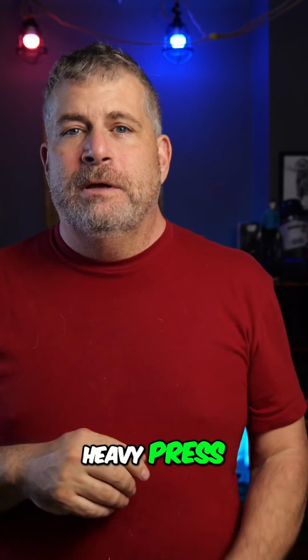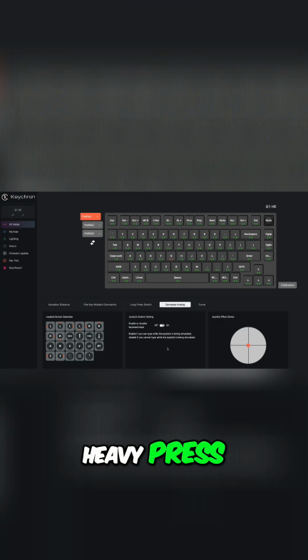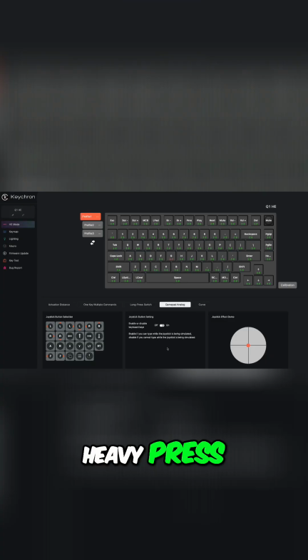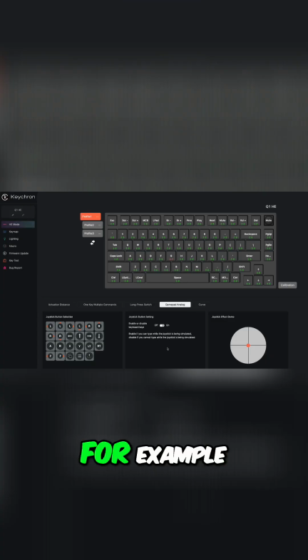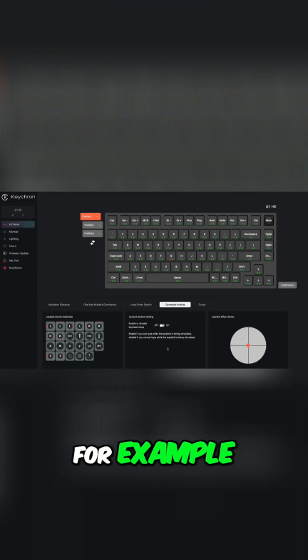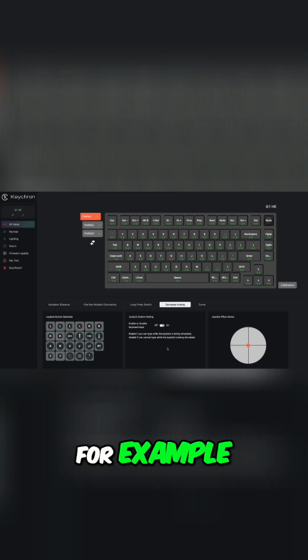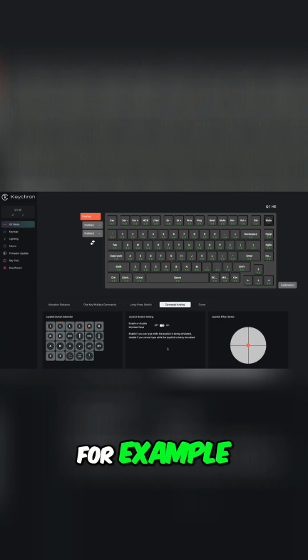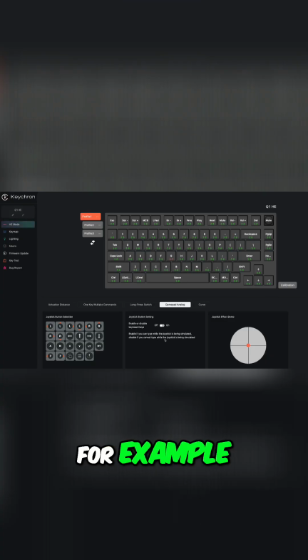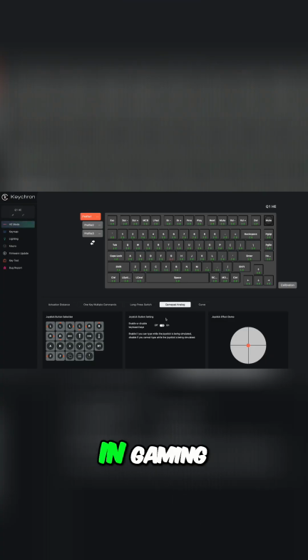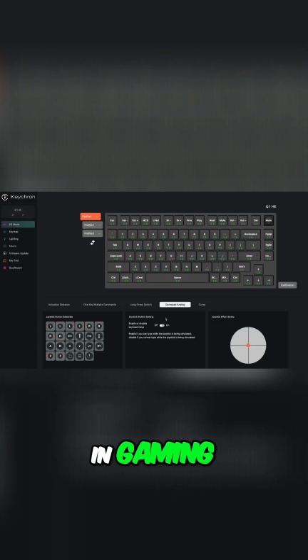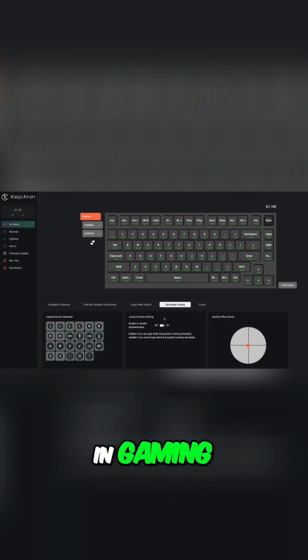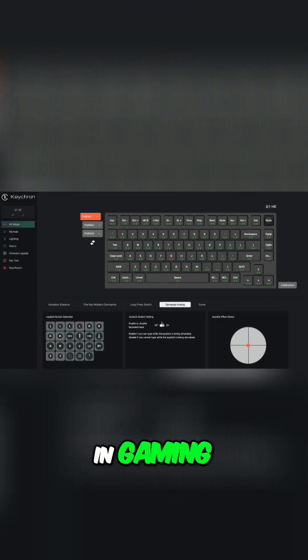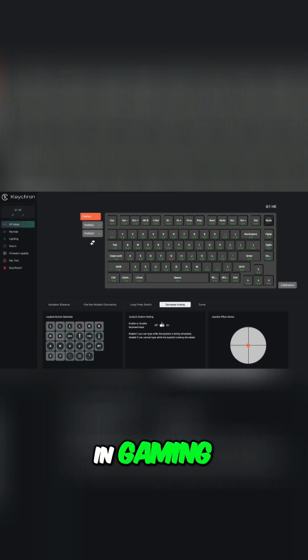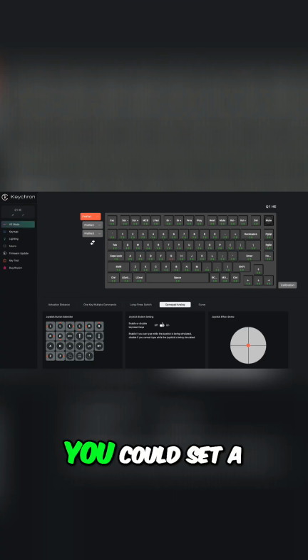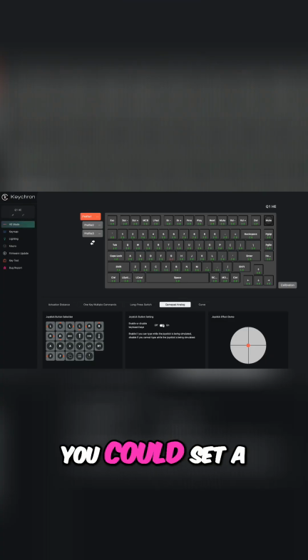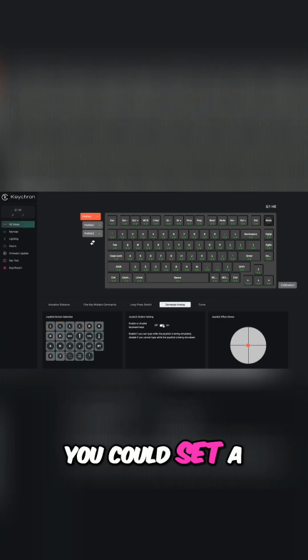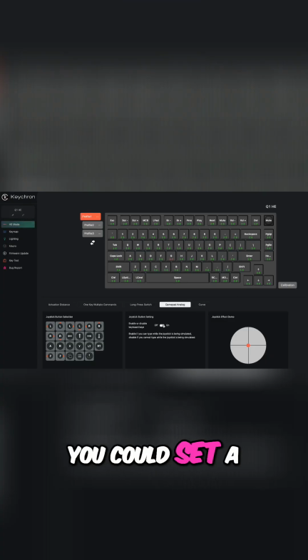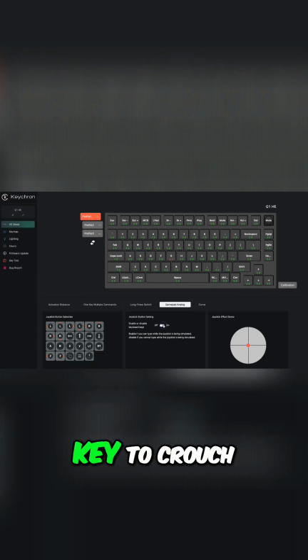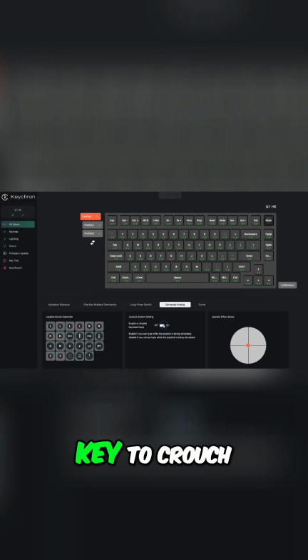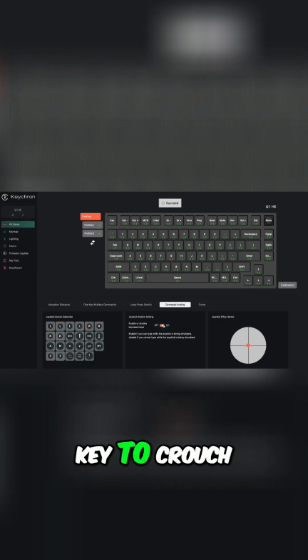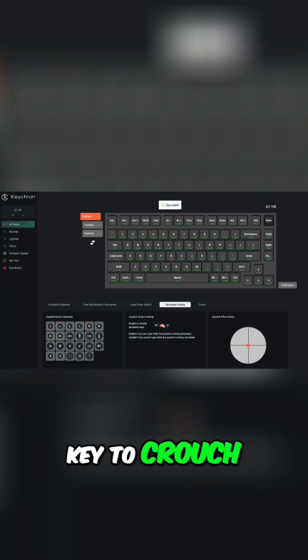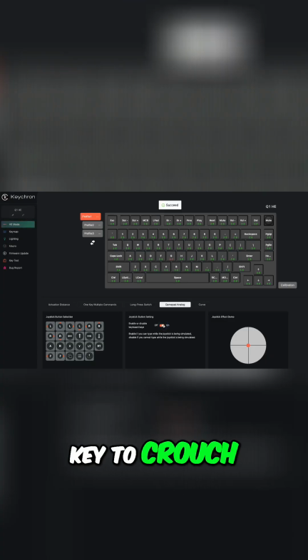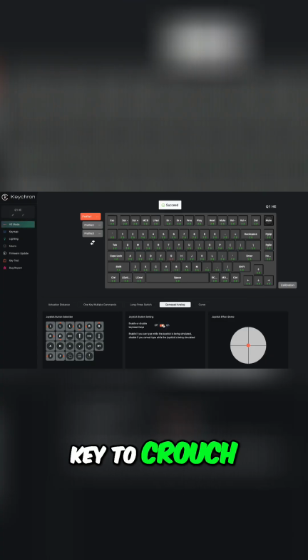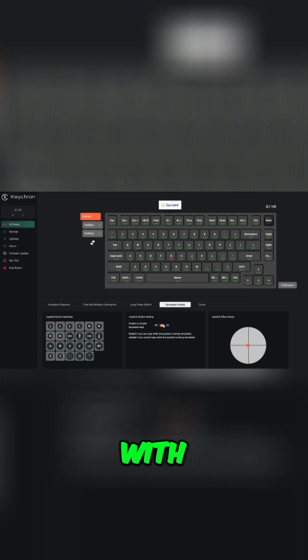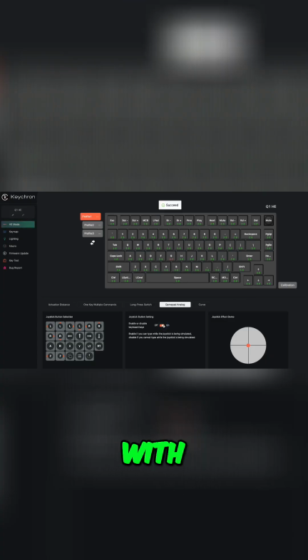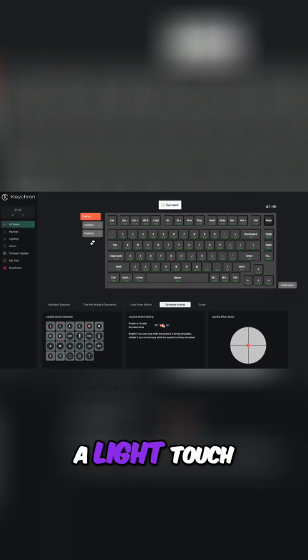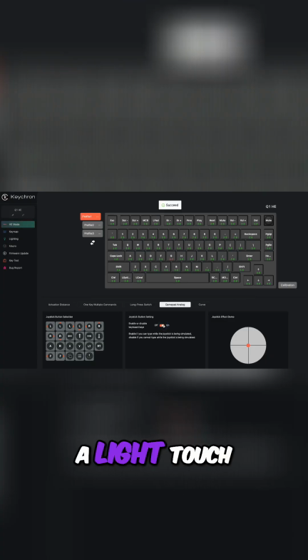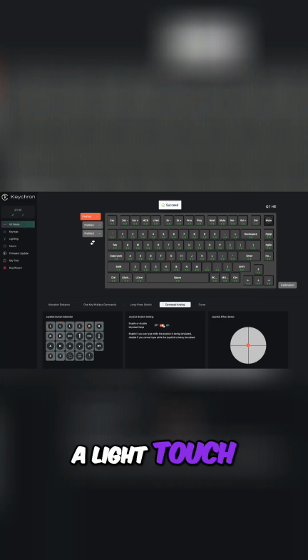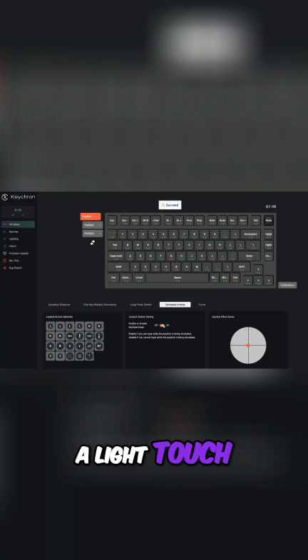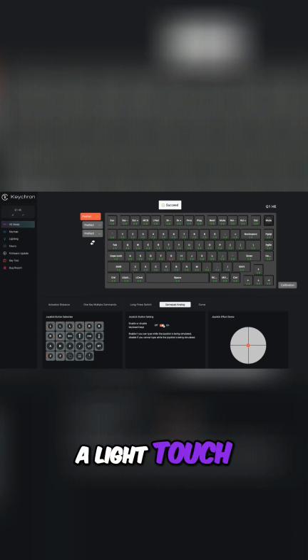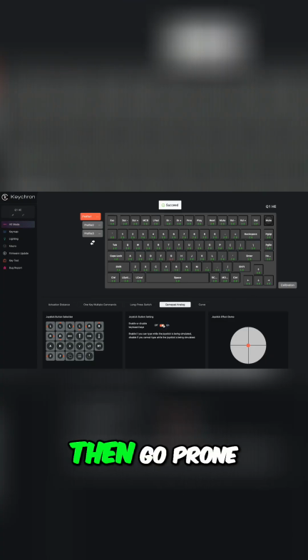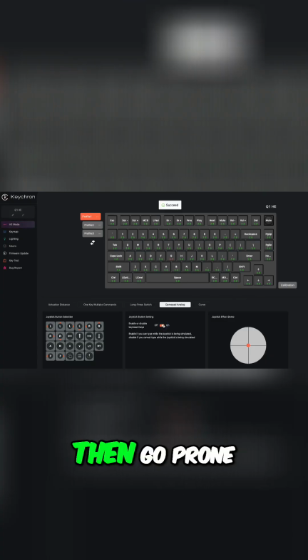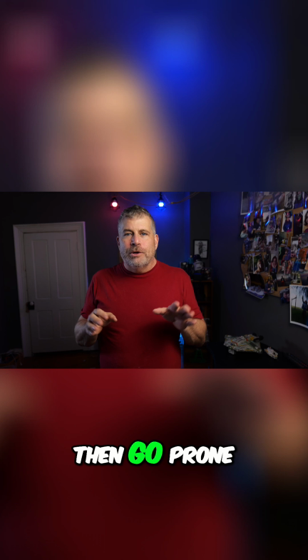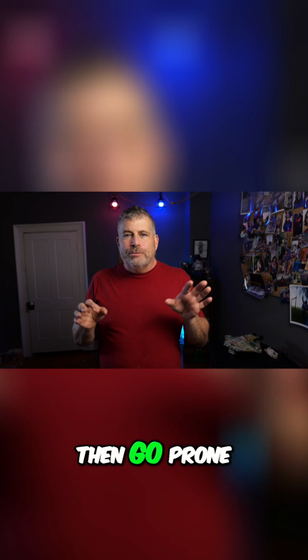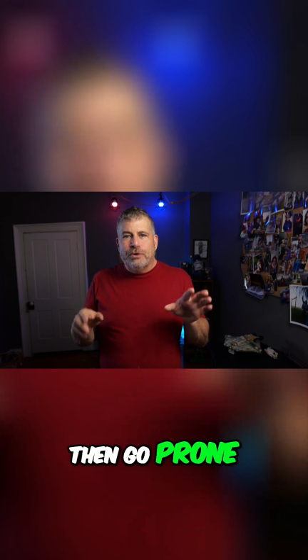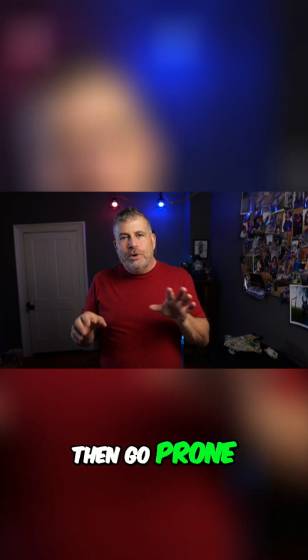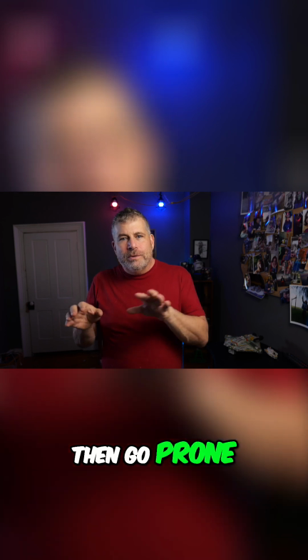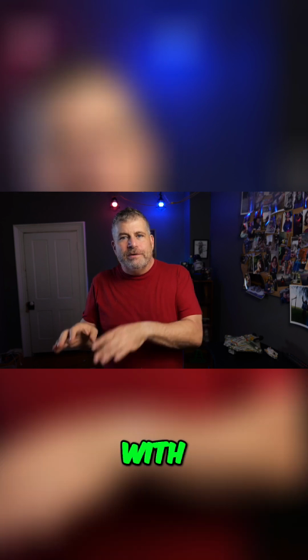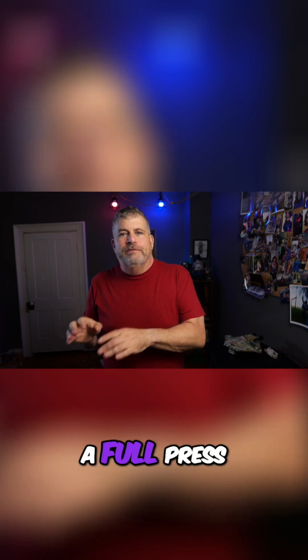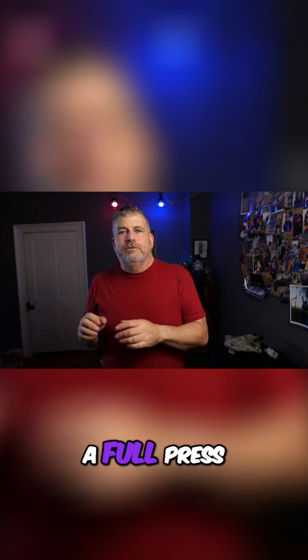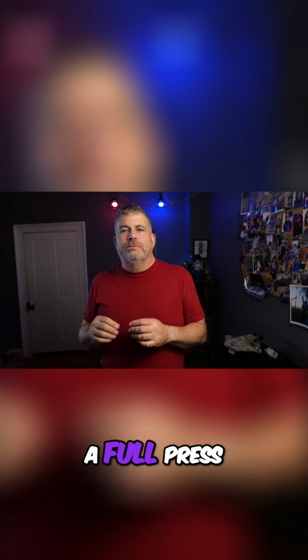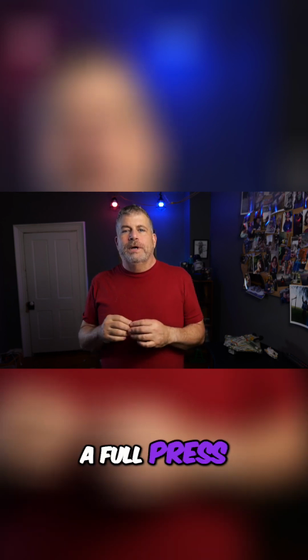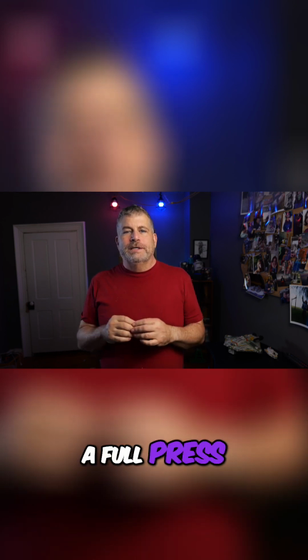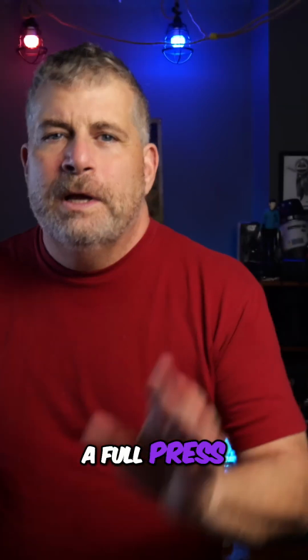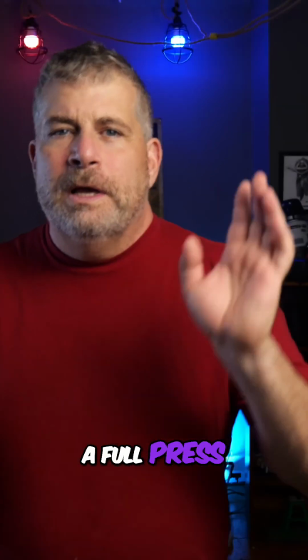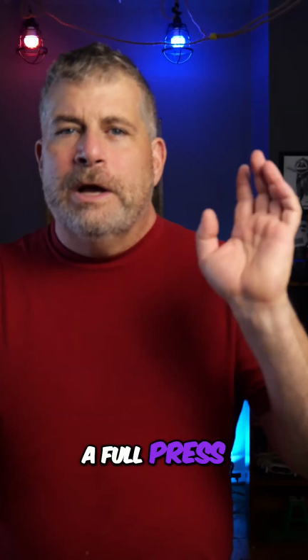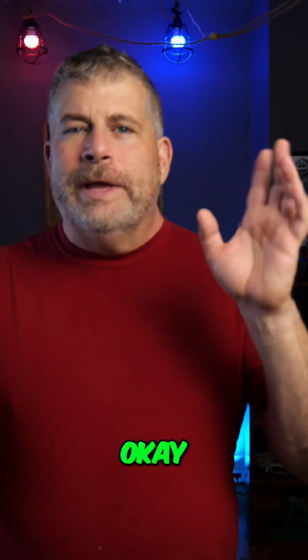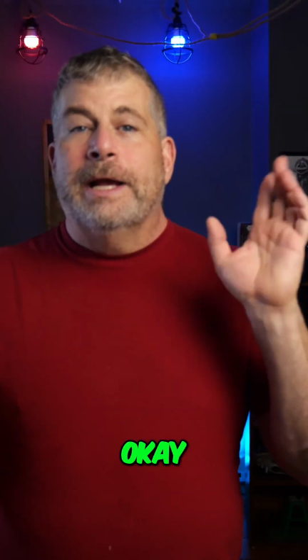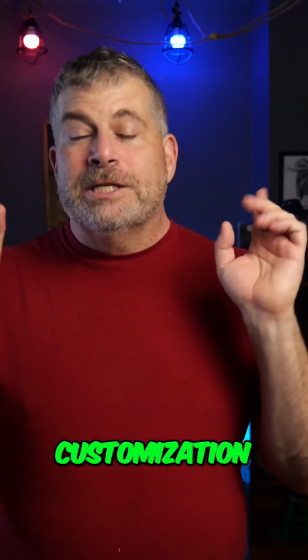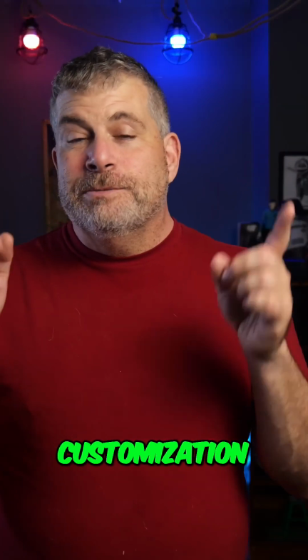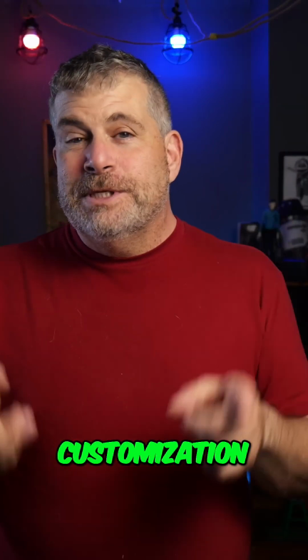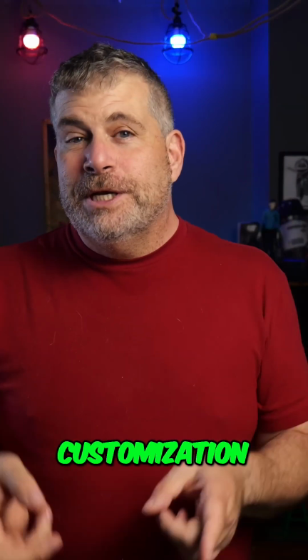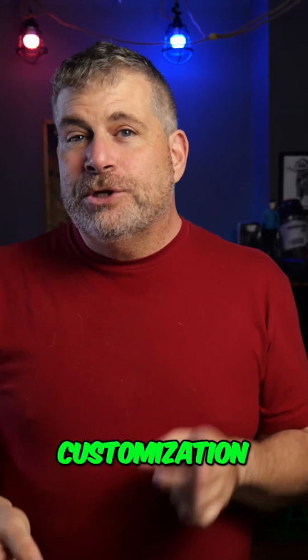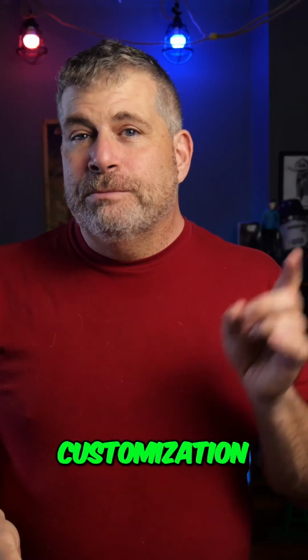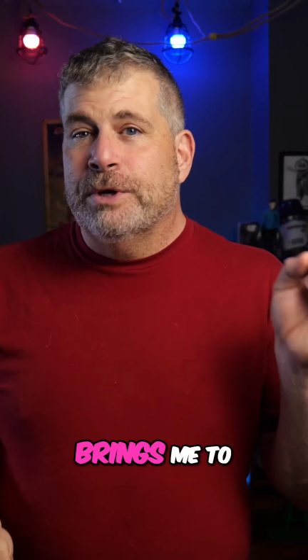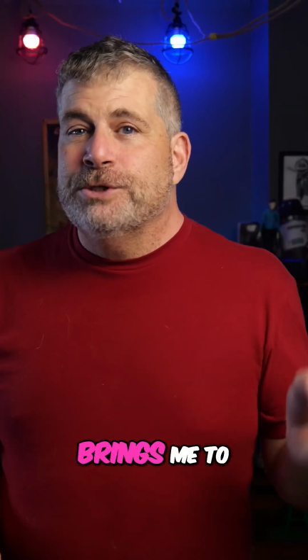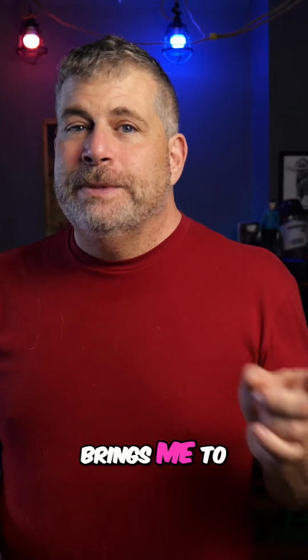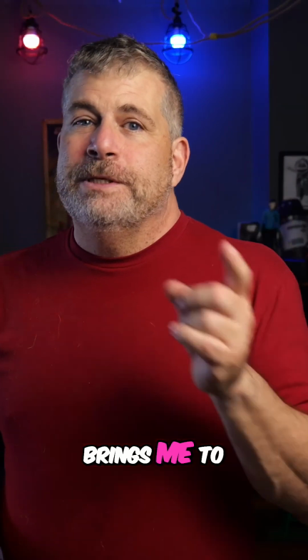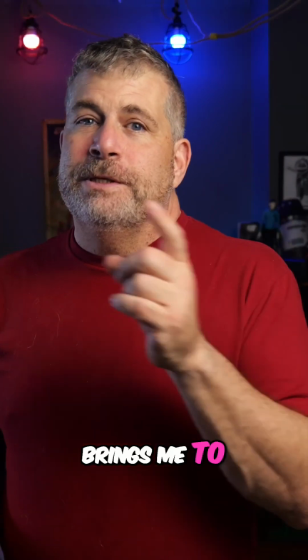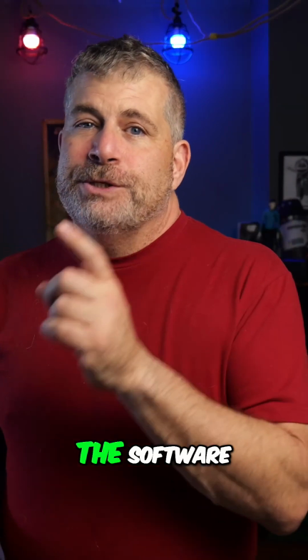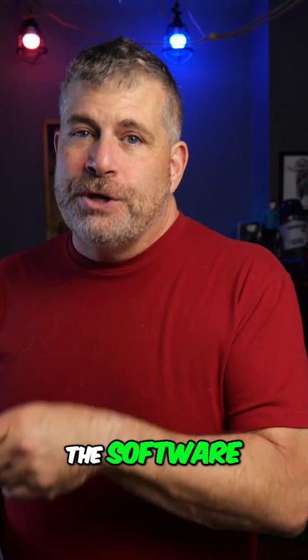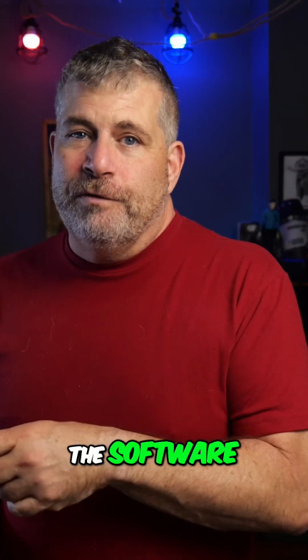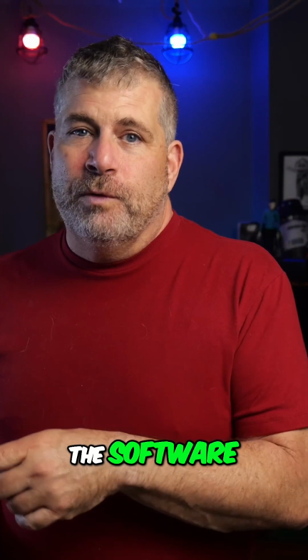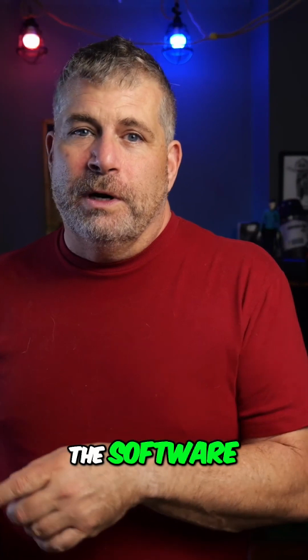For example, in gaming you could set a key to crouch with a light touch and then go prone with a full press. That customization brings me to the software.